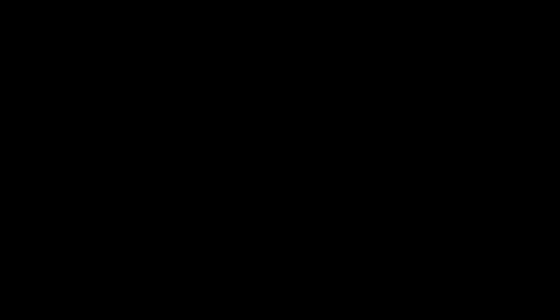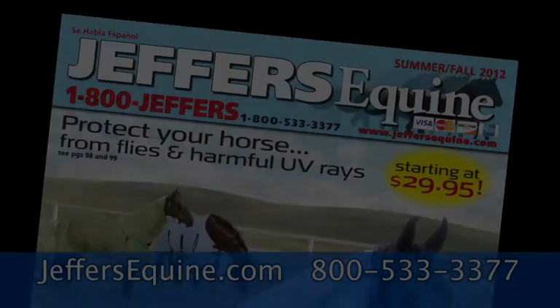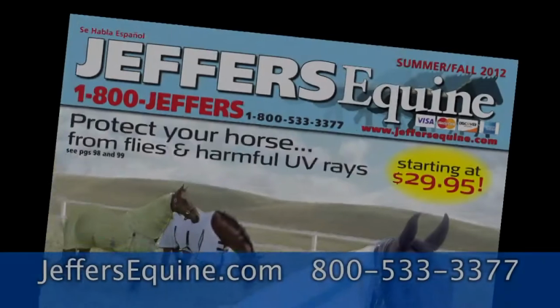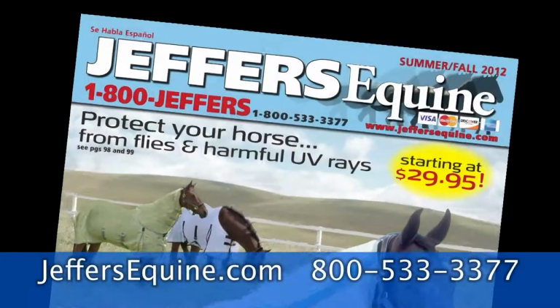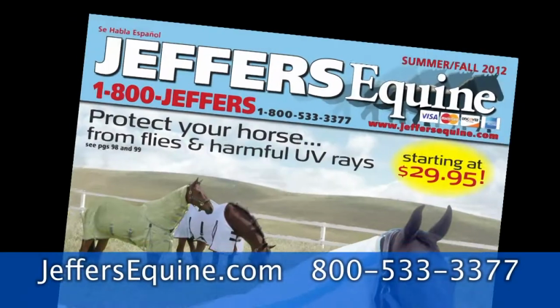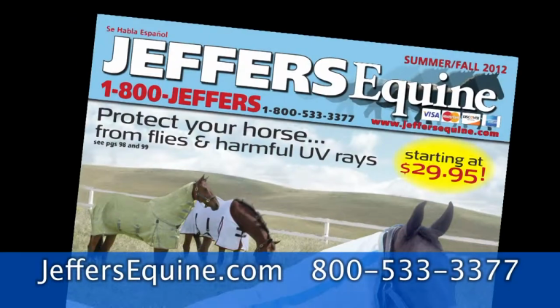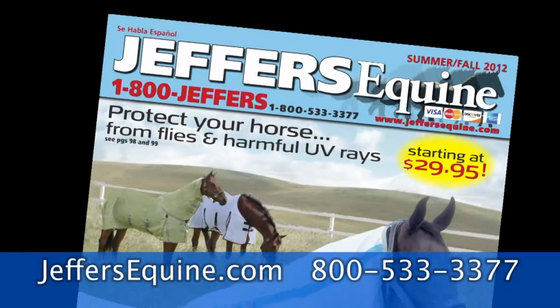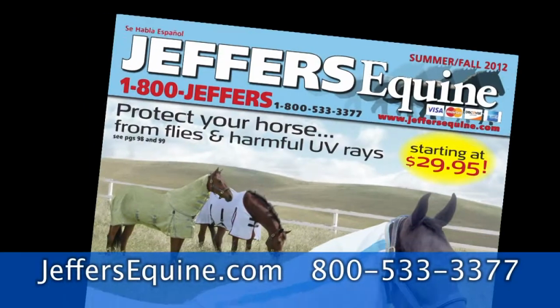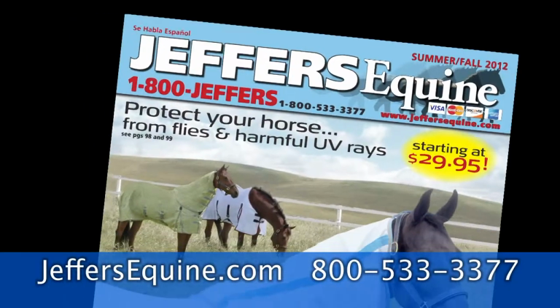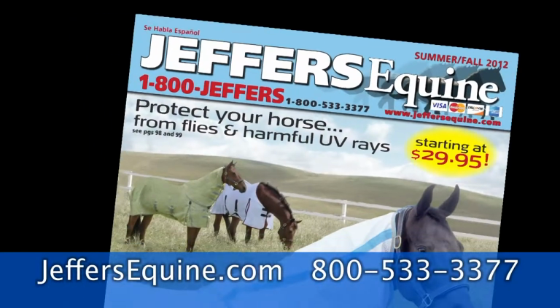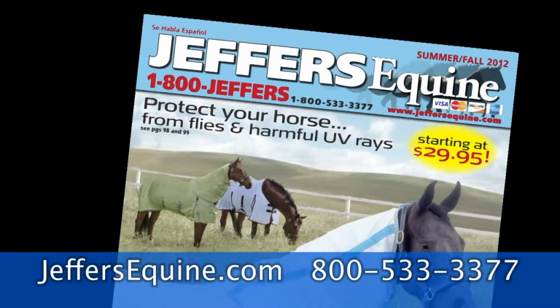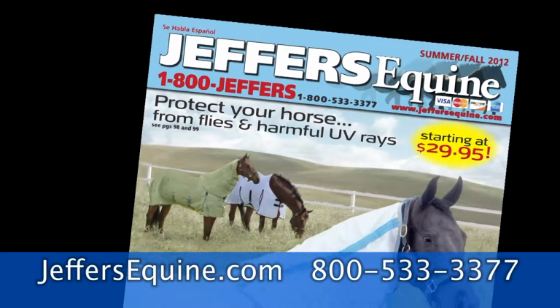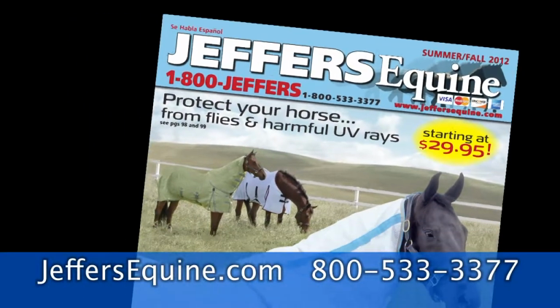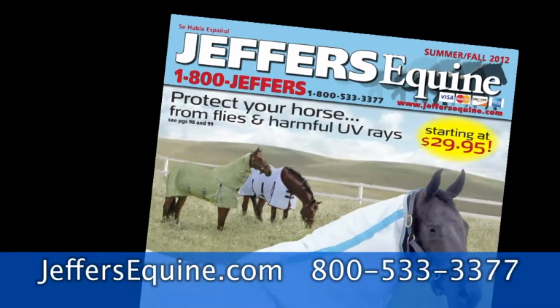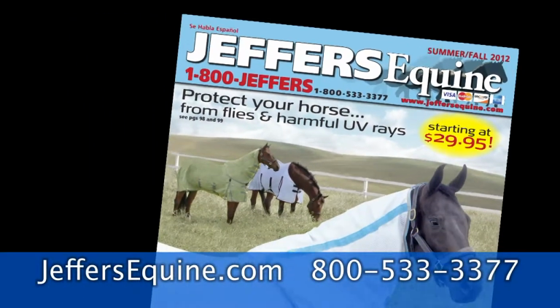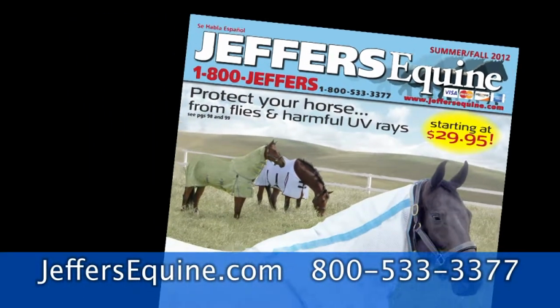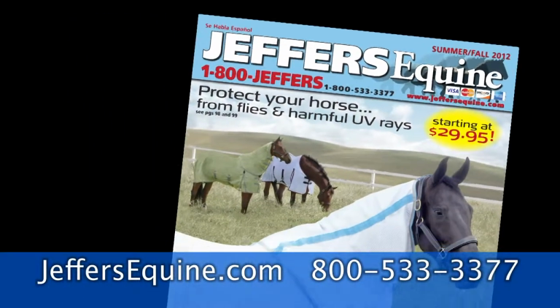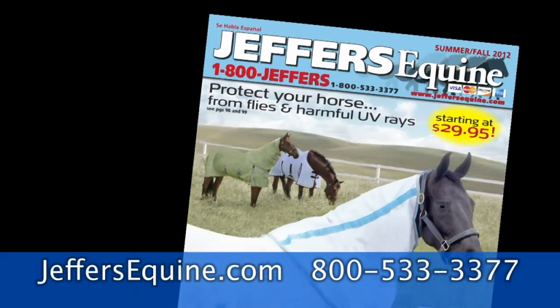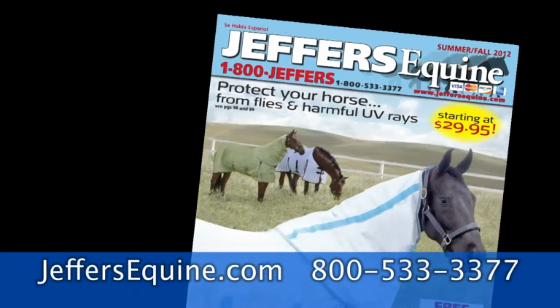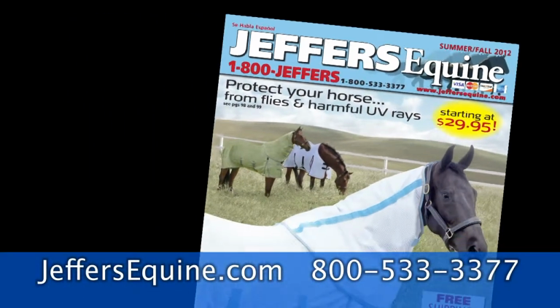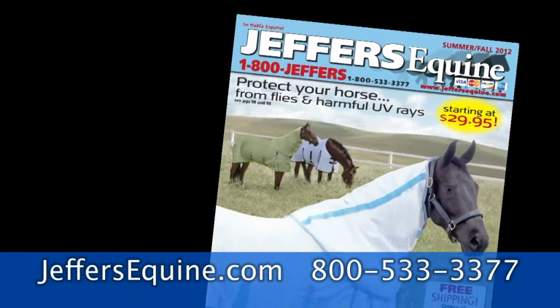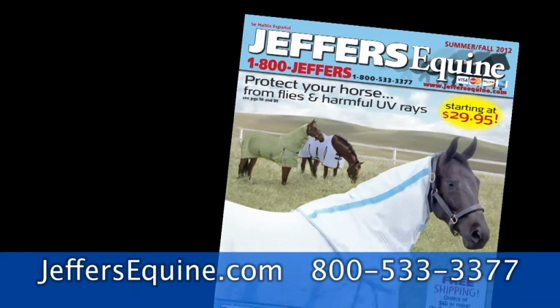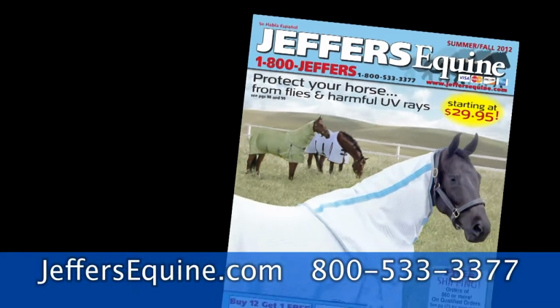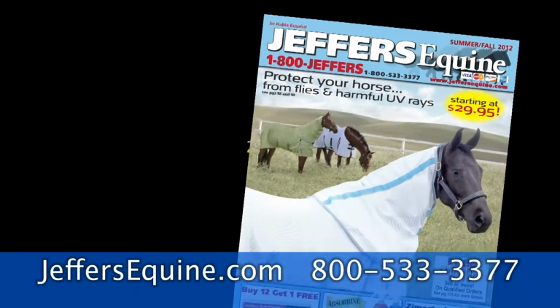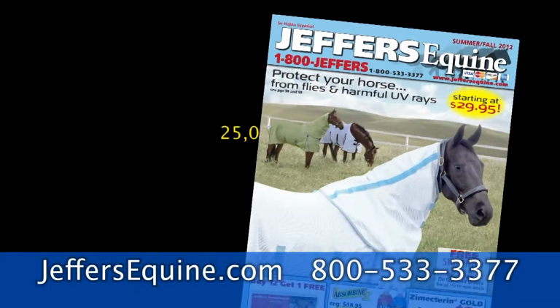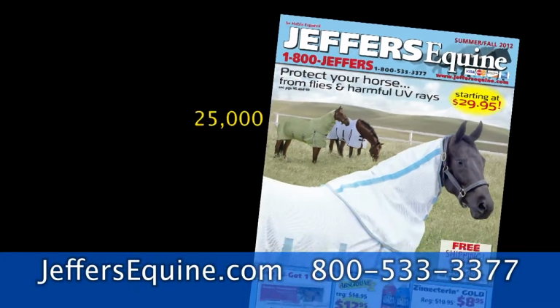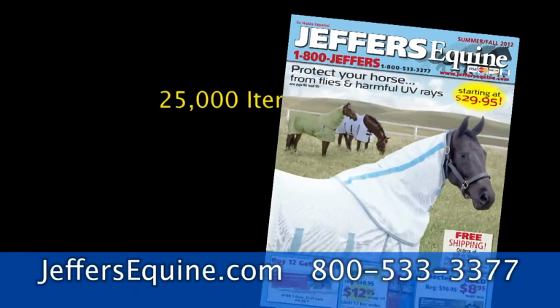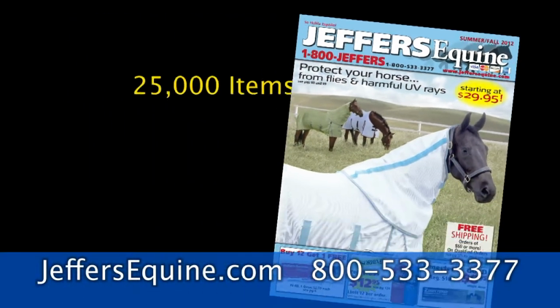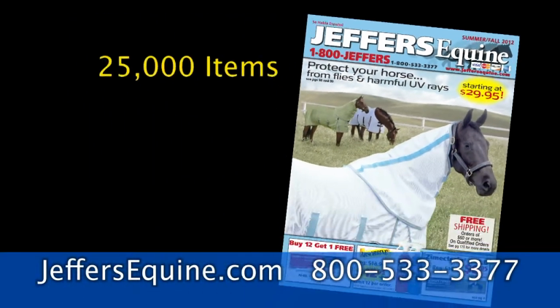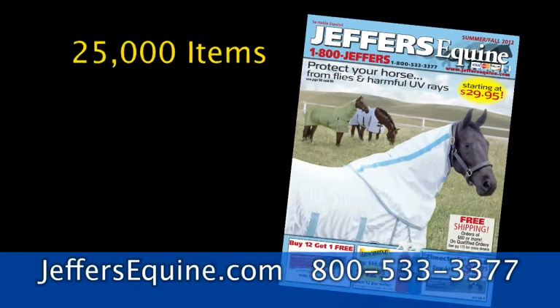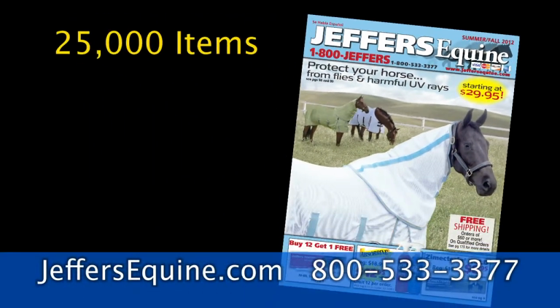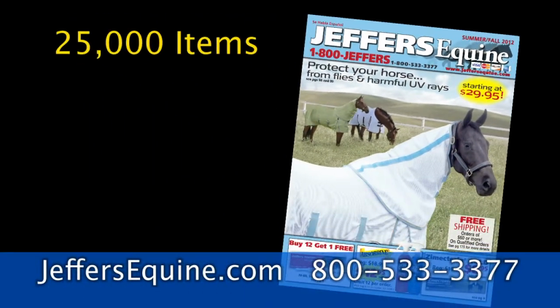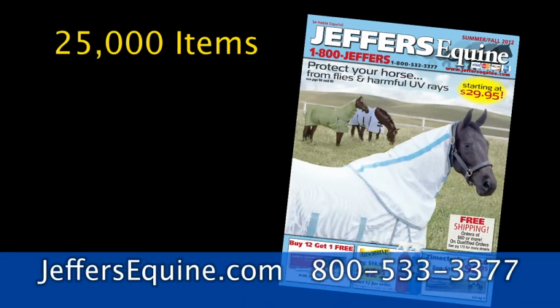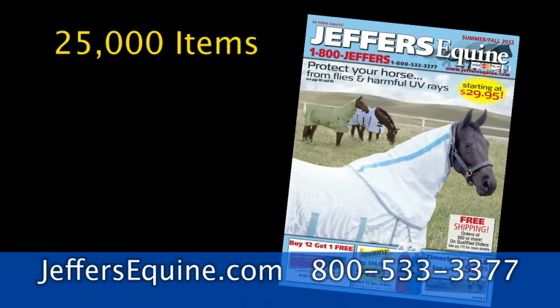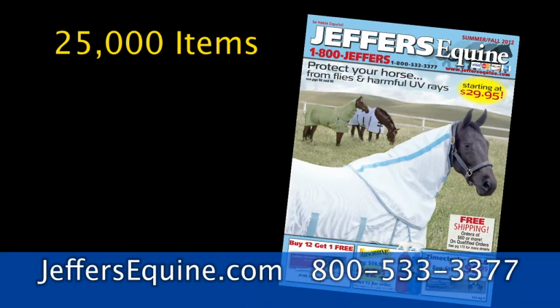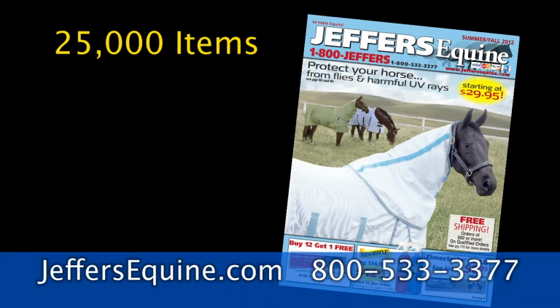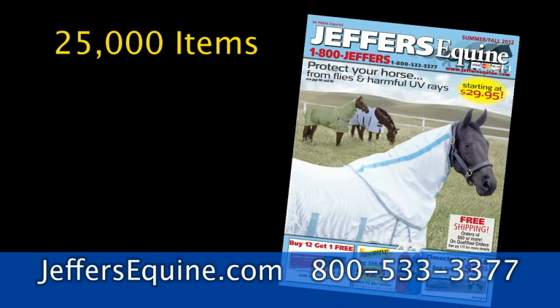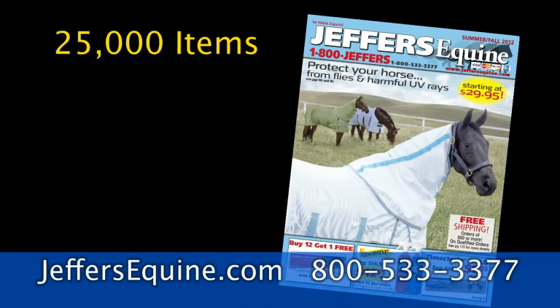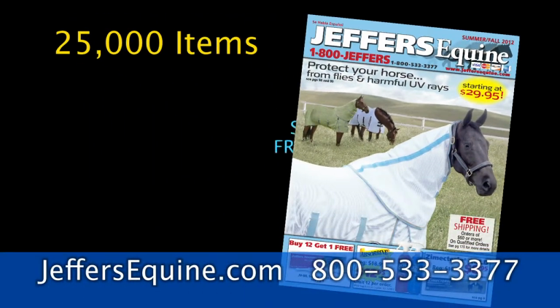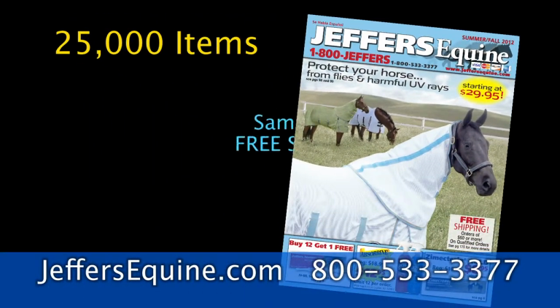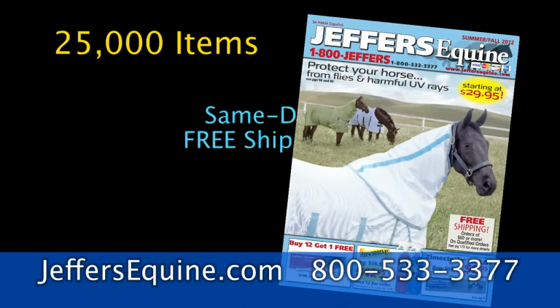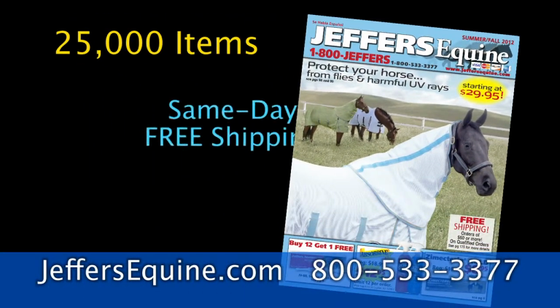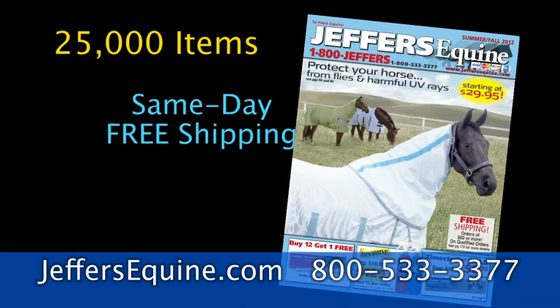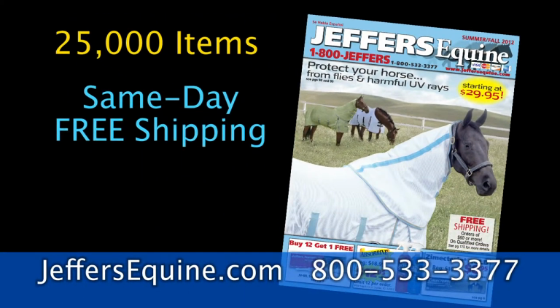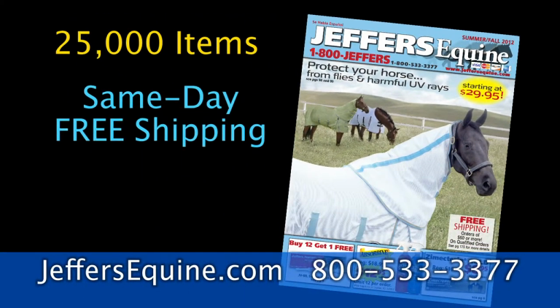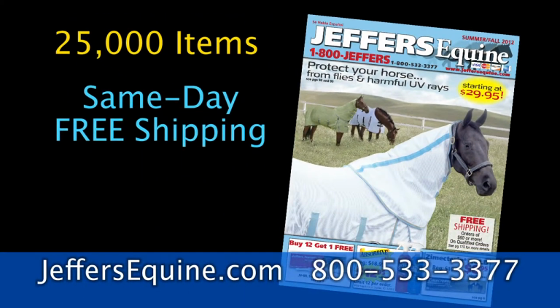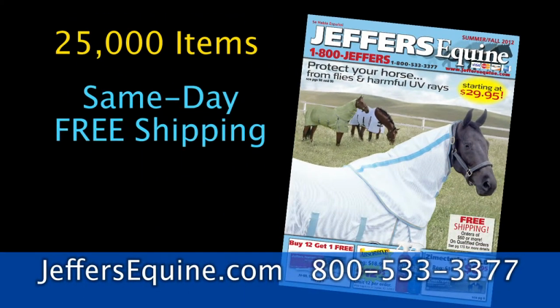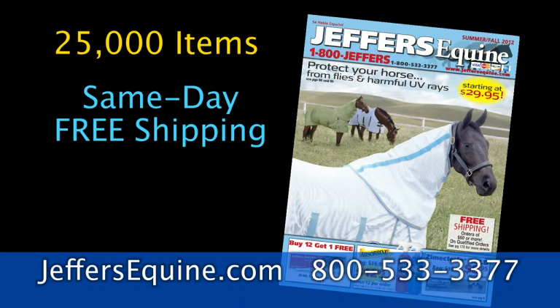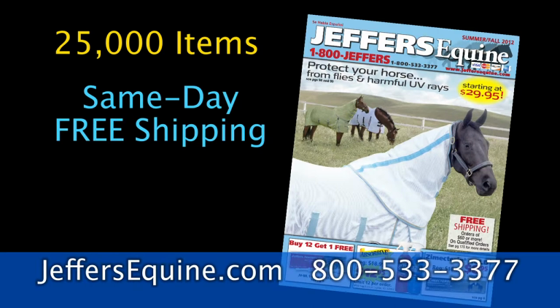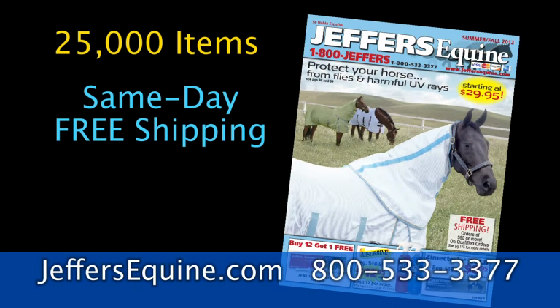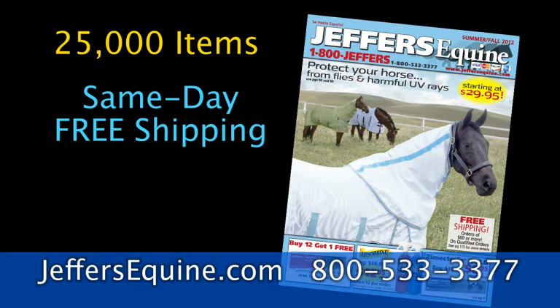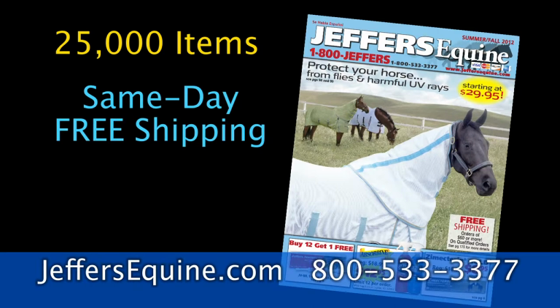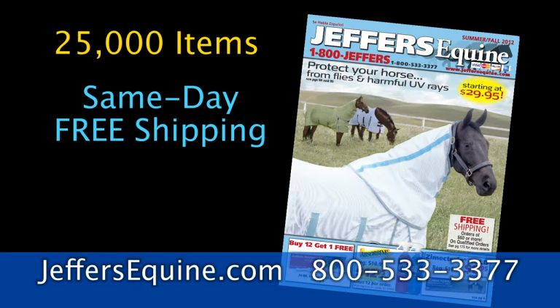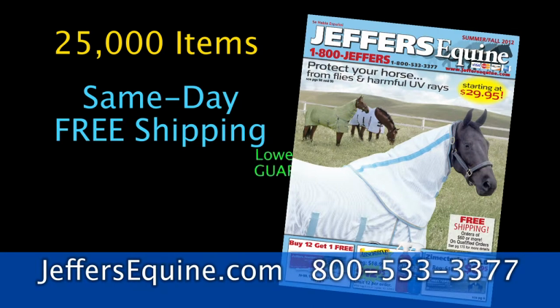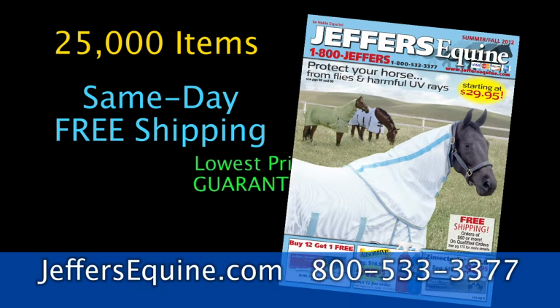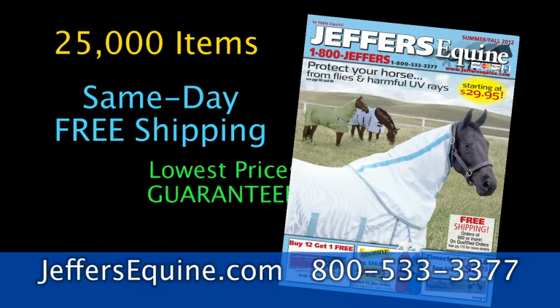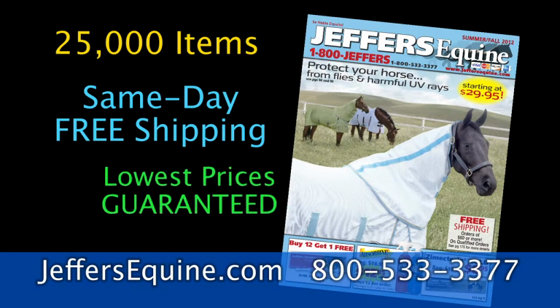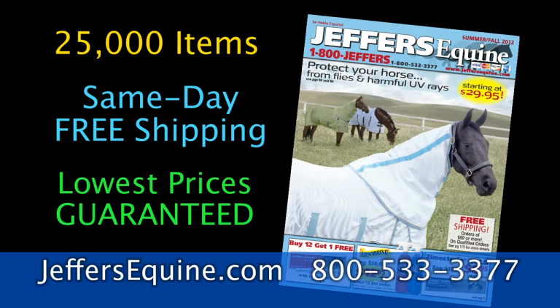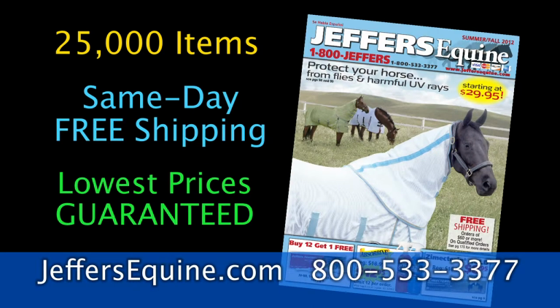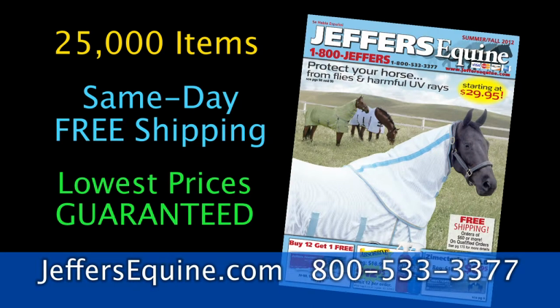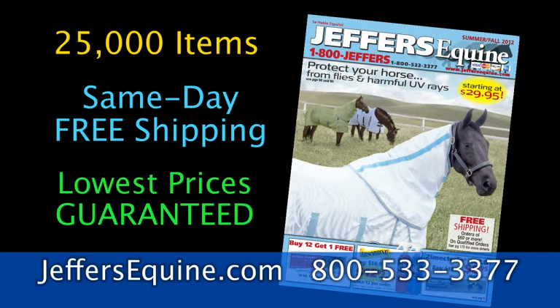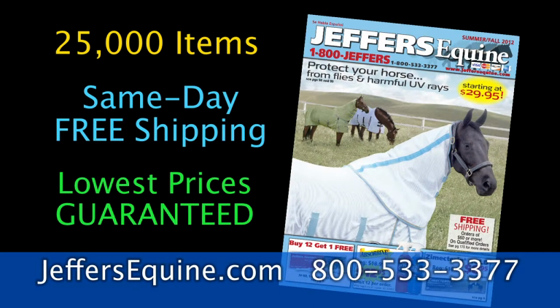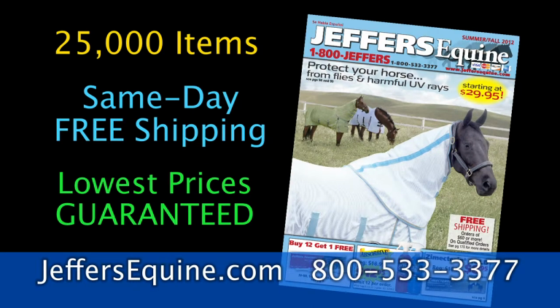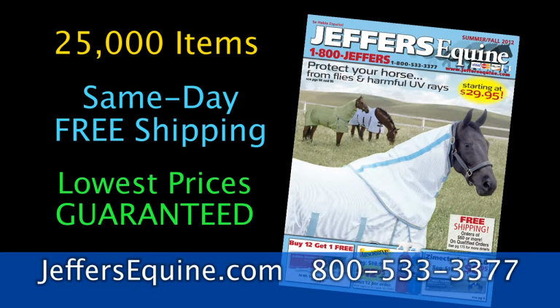Jeffers is the best equine catalog with more than 25,000 items, same-day free shipping, and the lowest prices guaranteed.